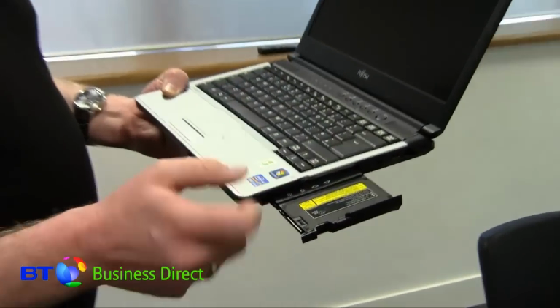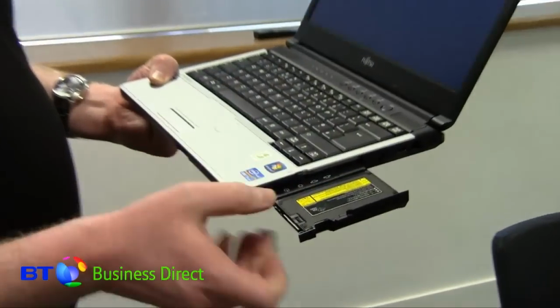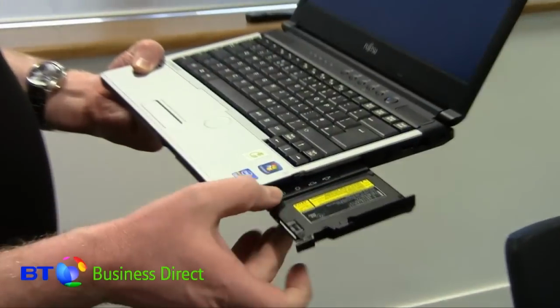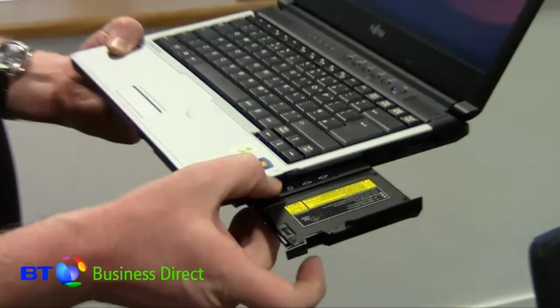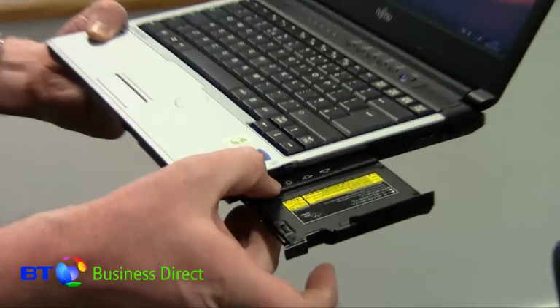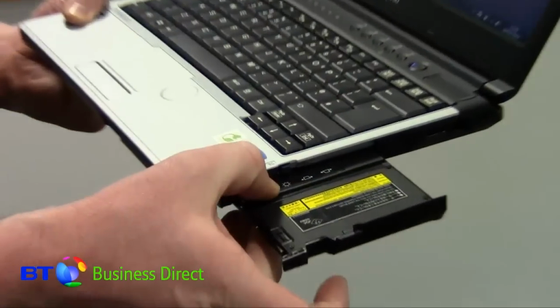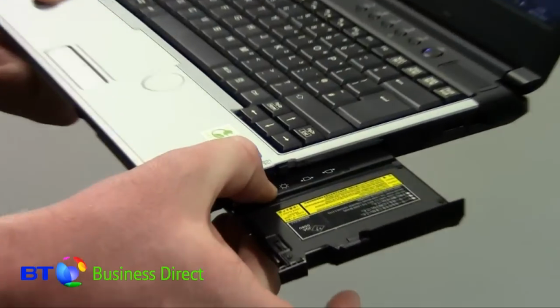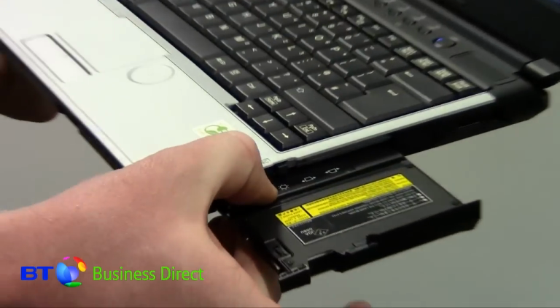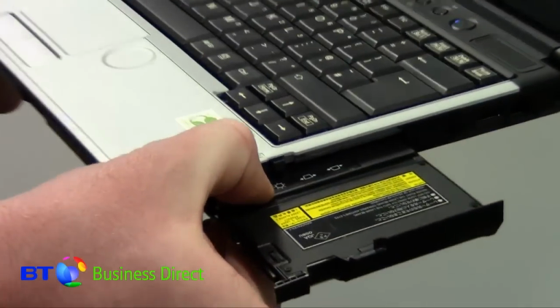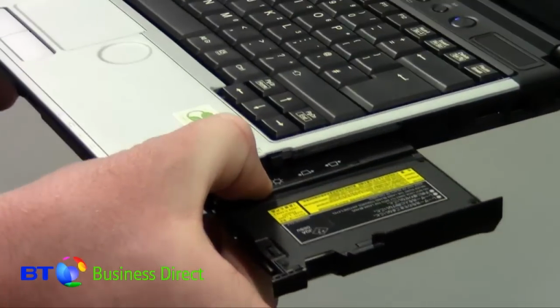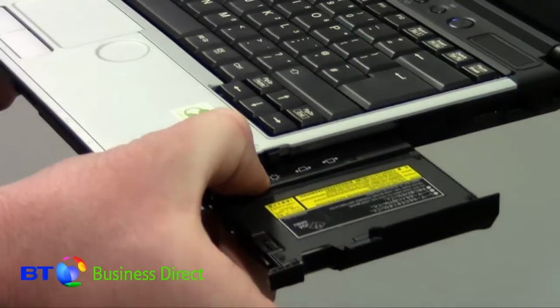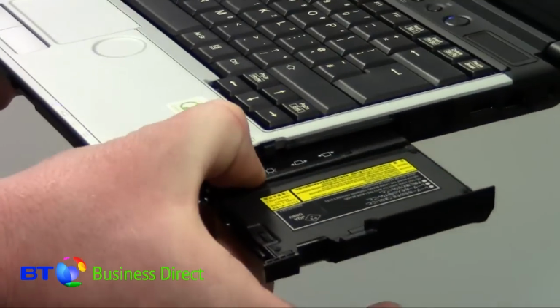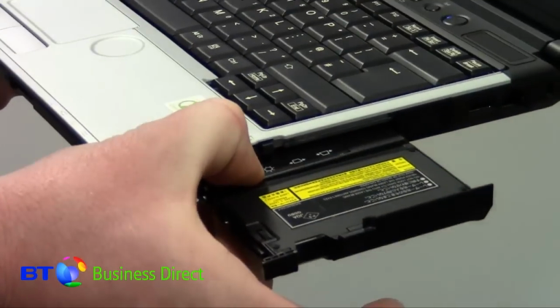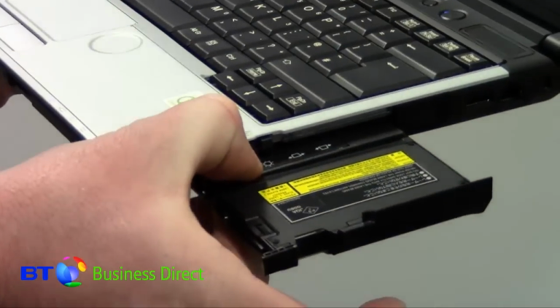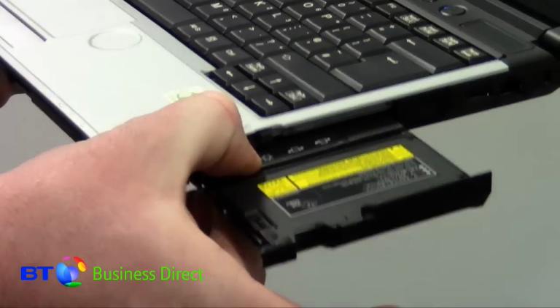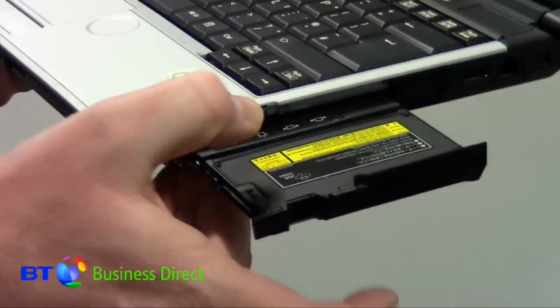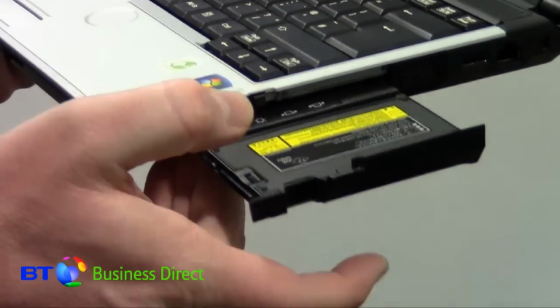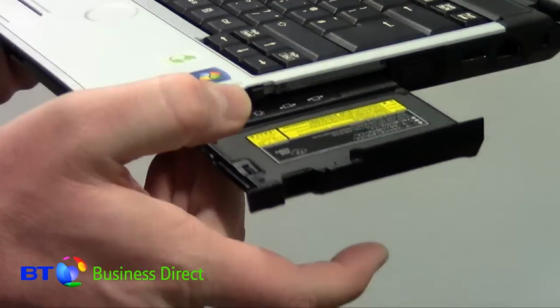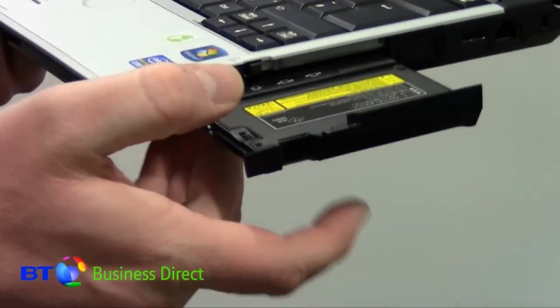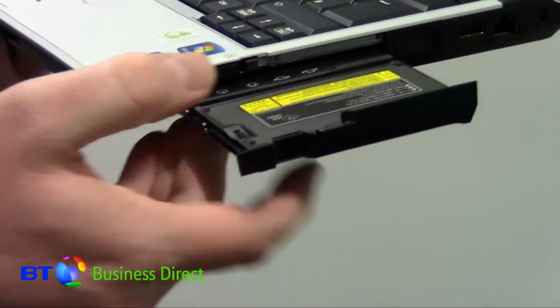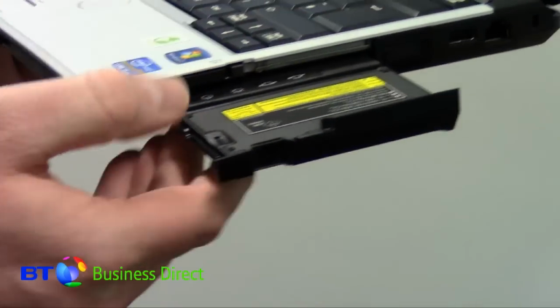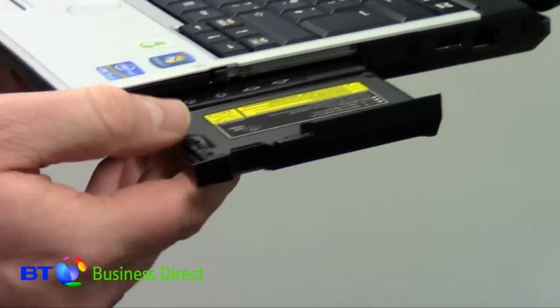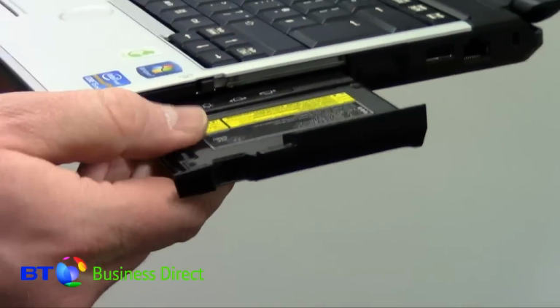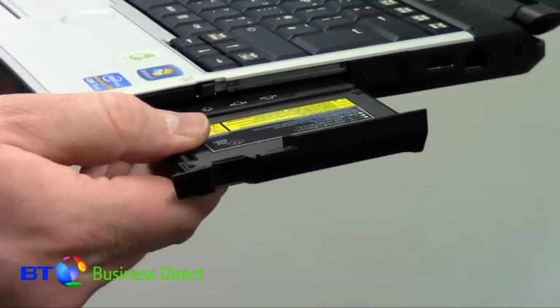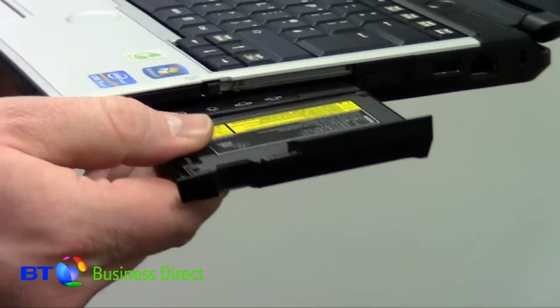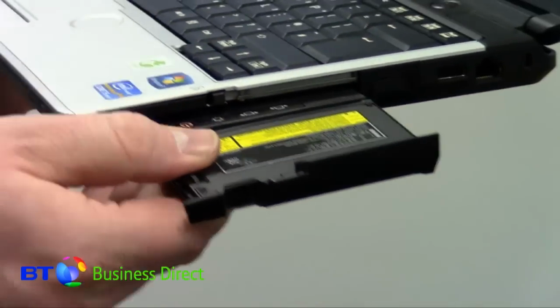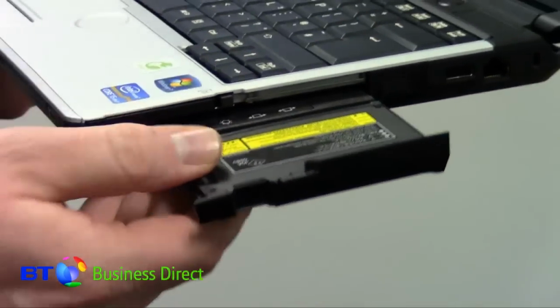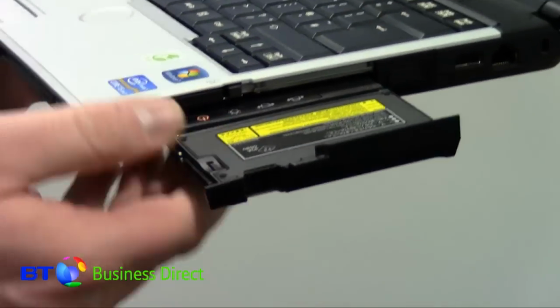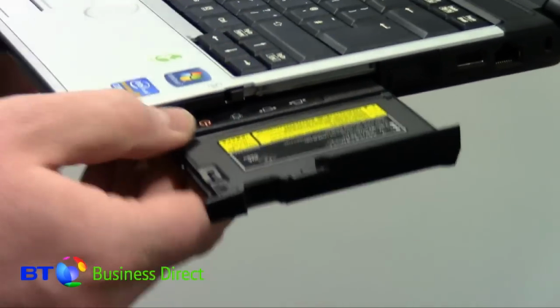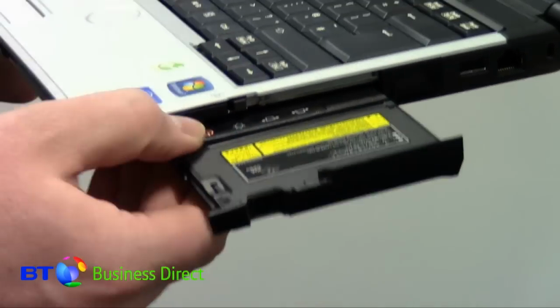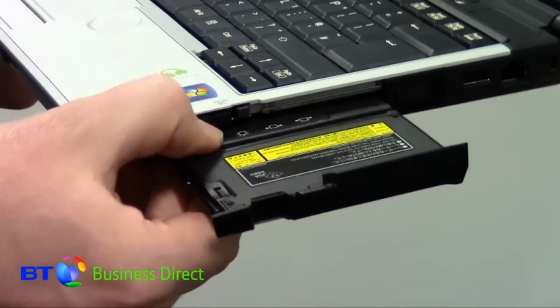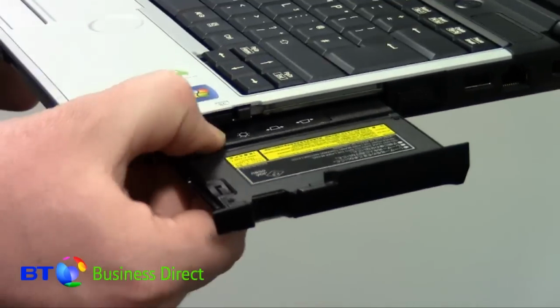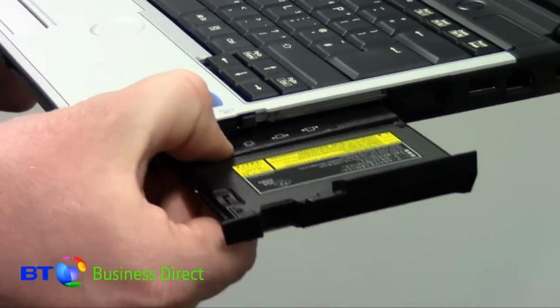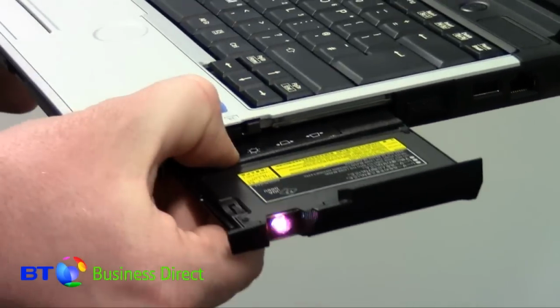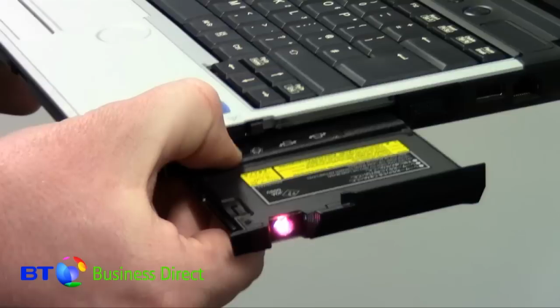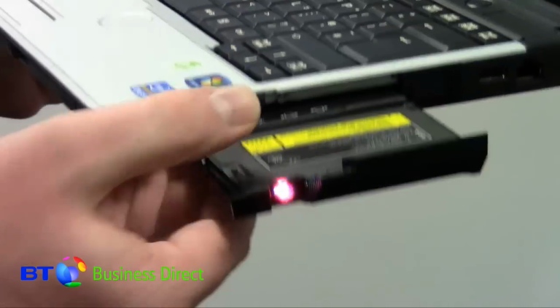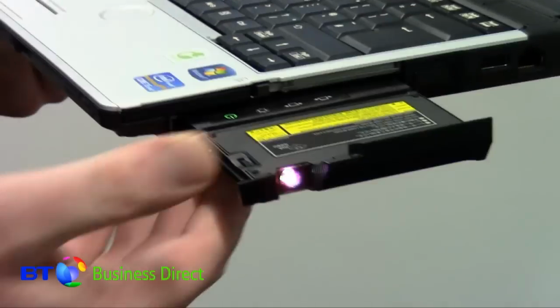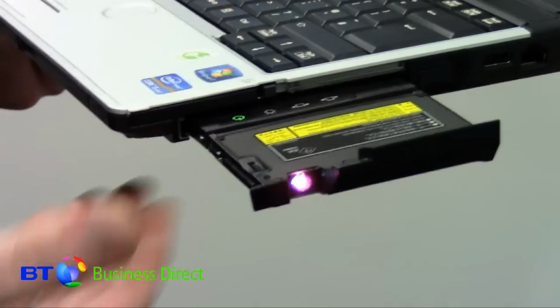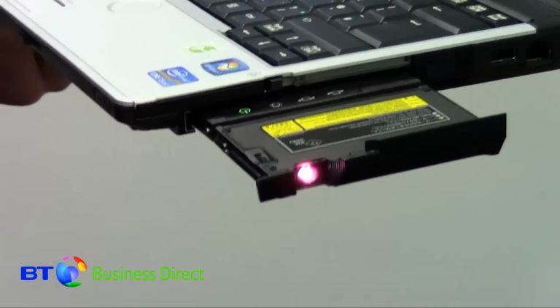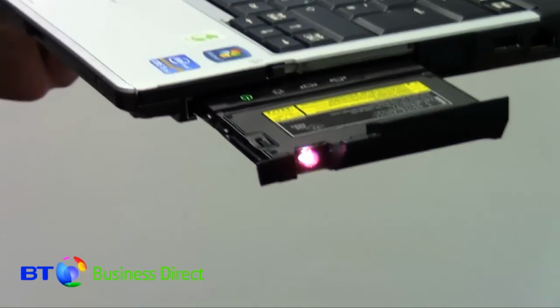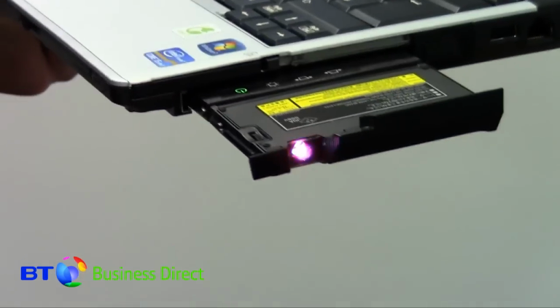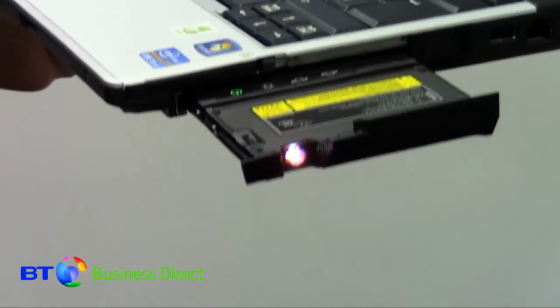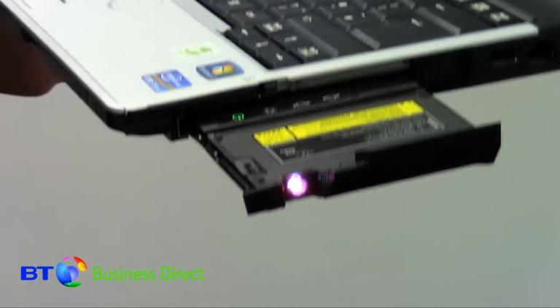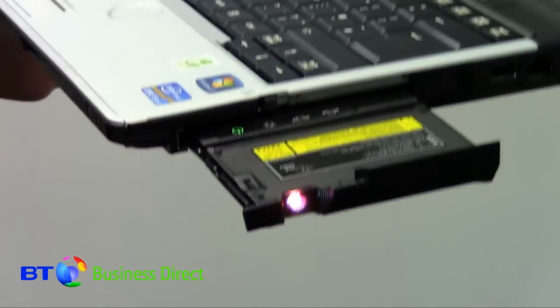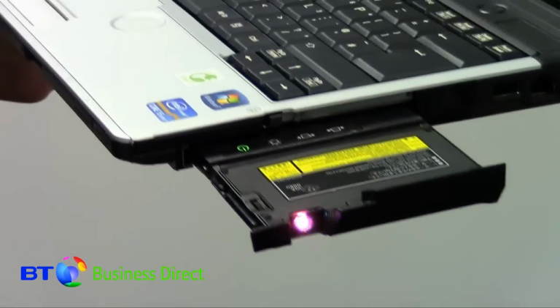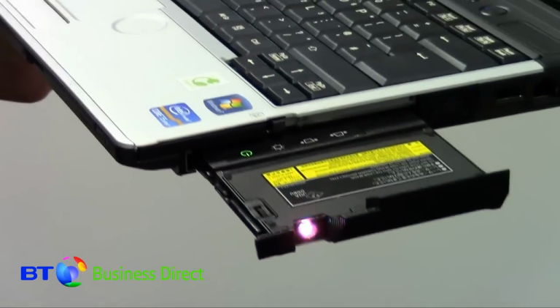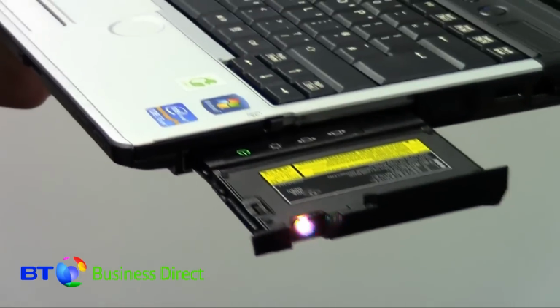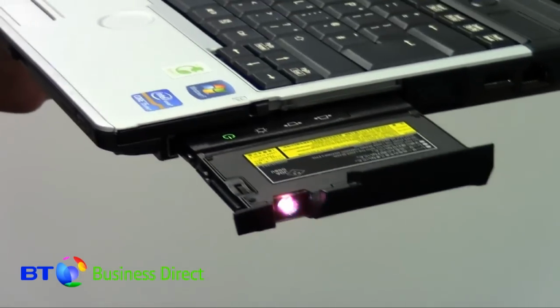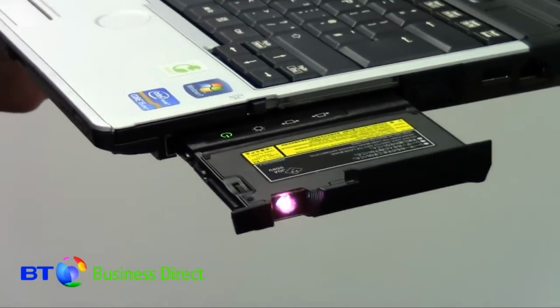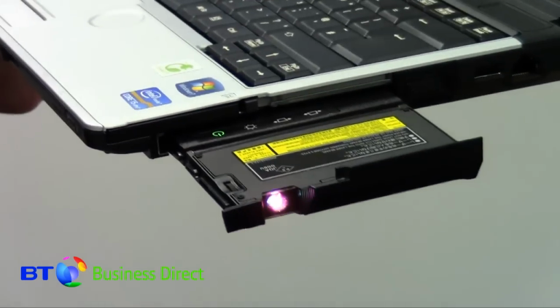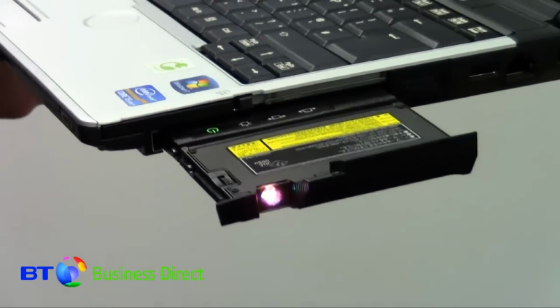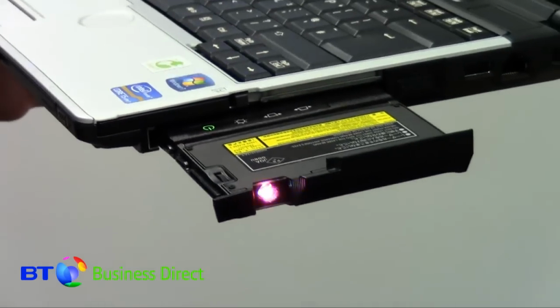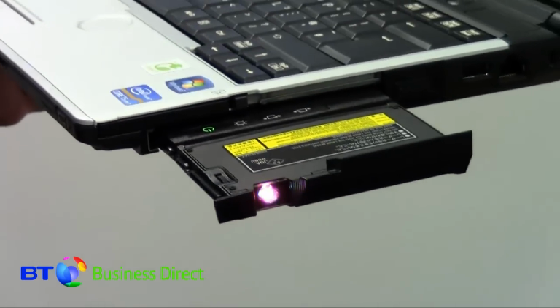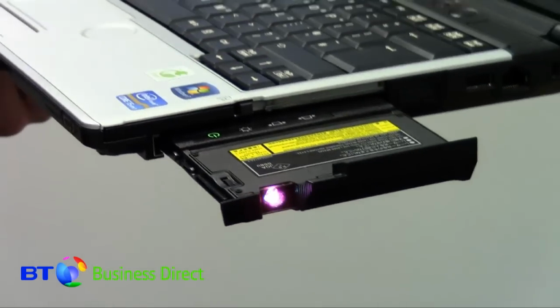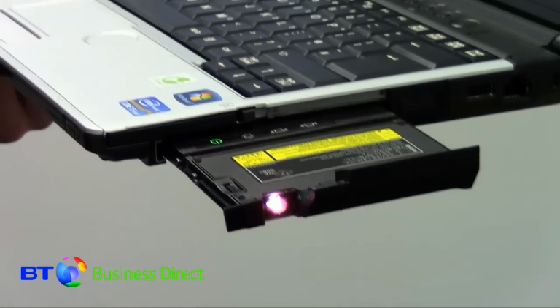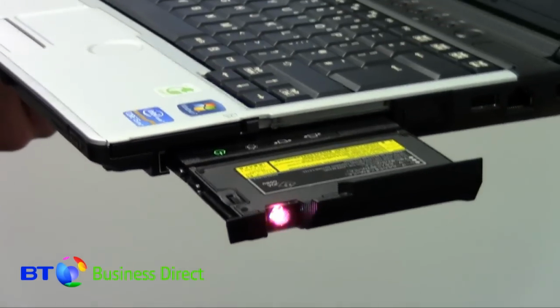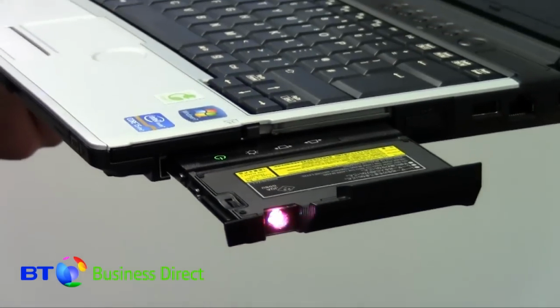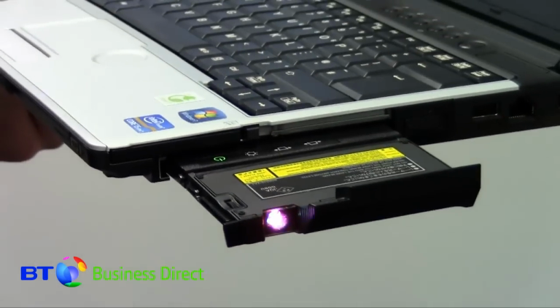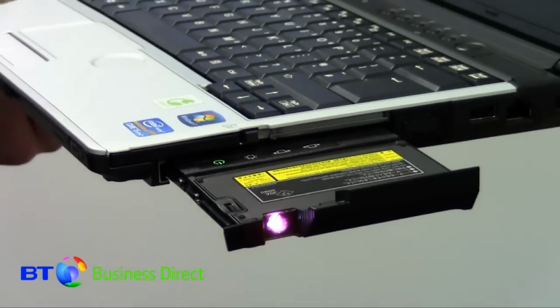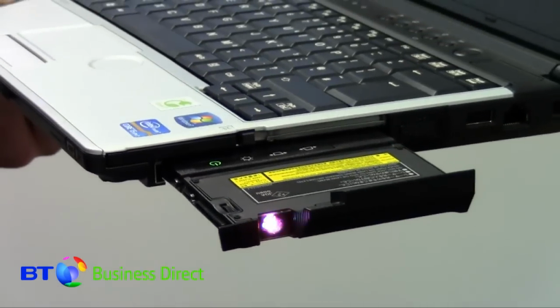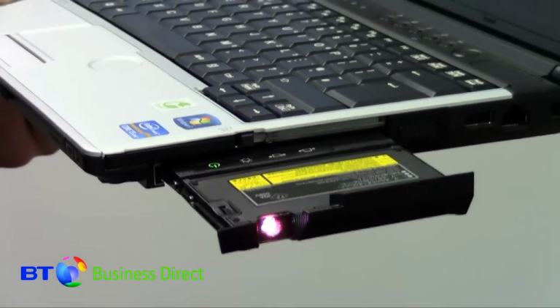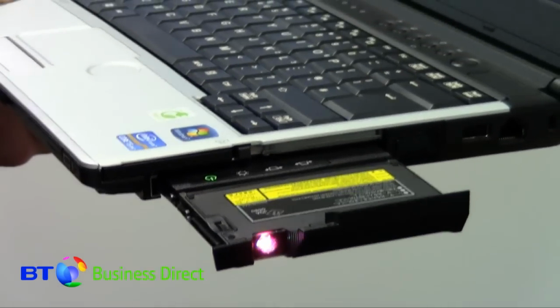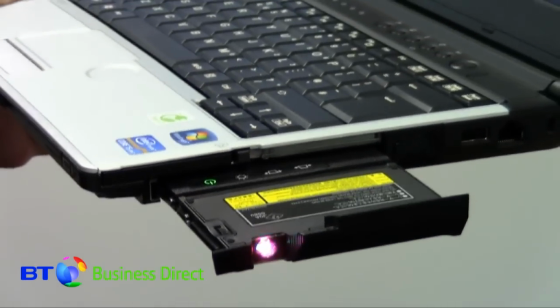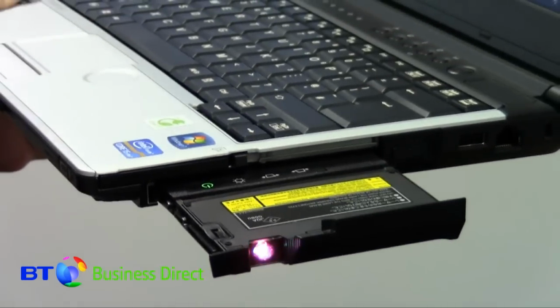On button there. And that's it, you're ready to project.